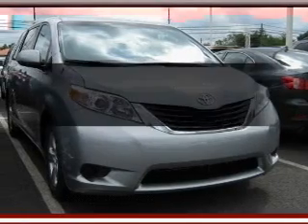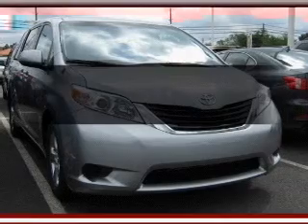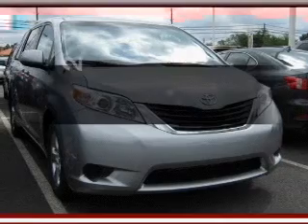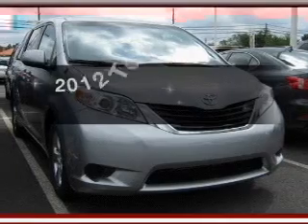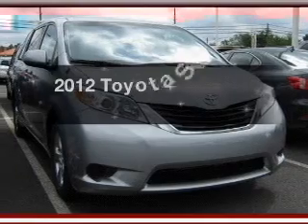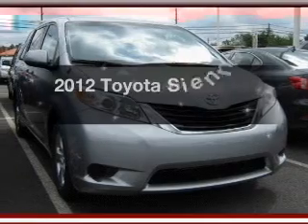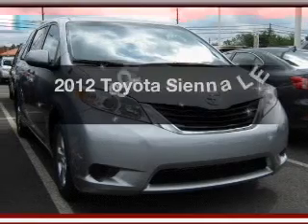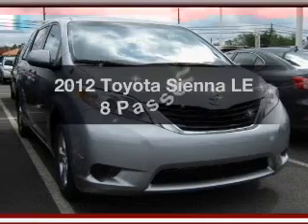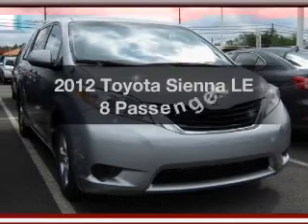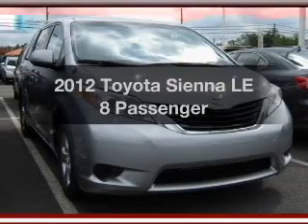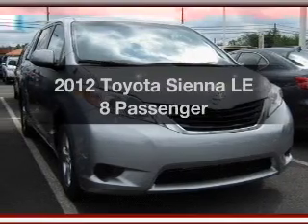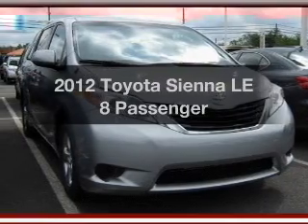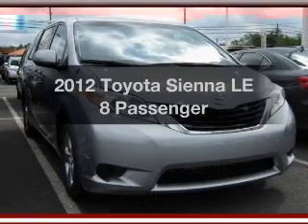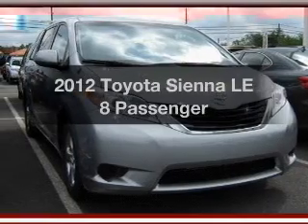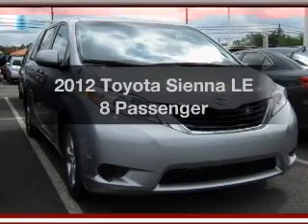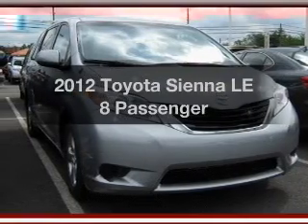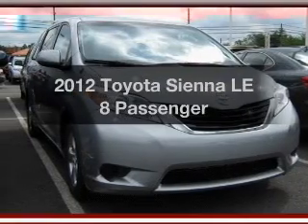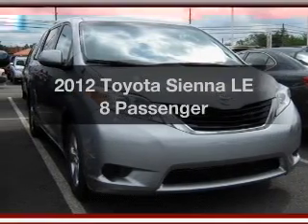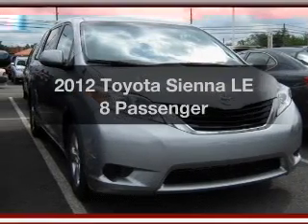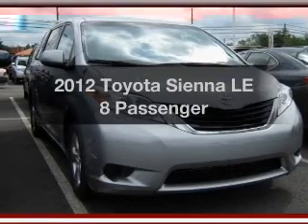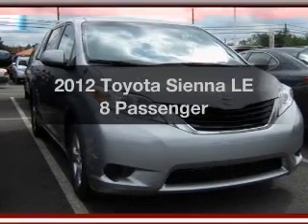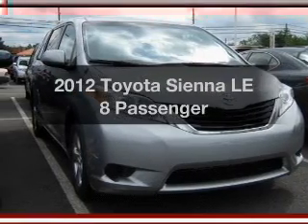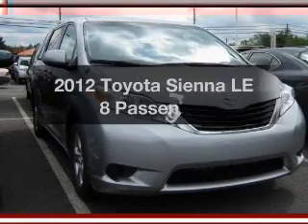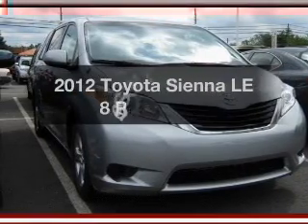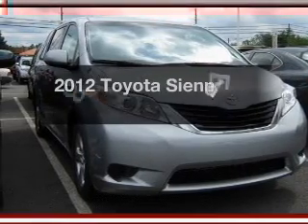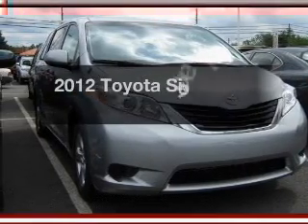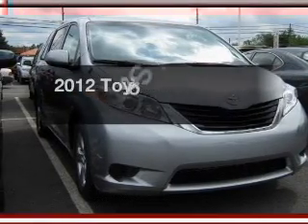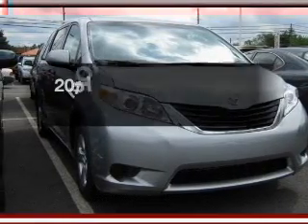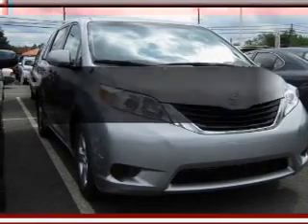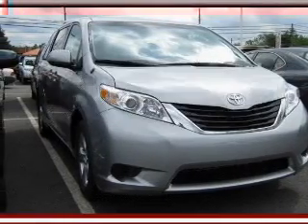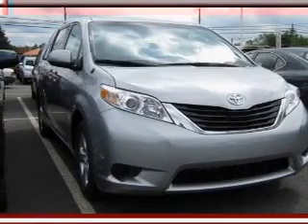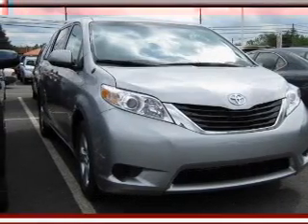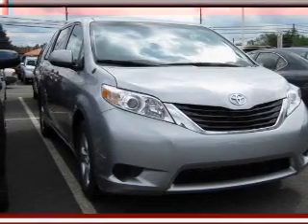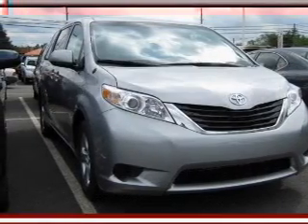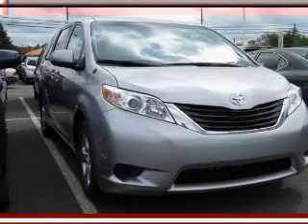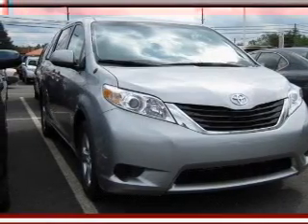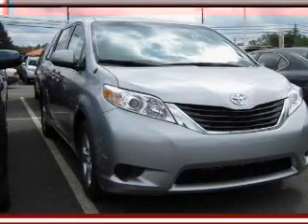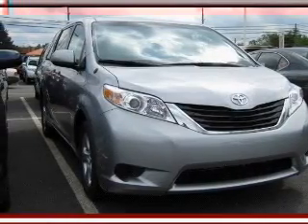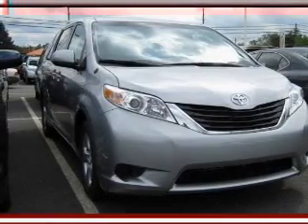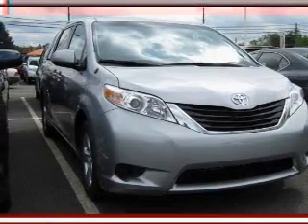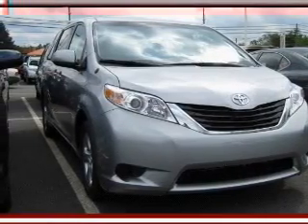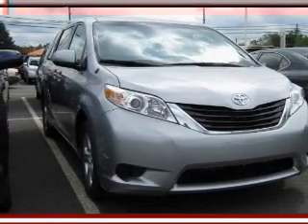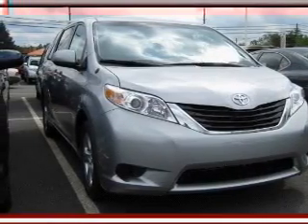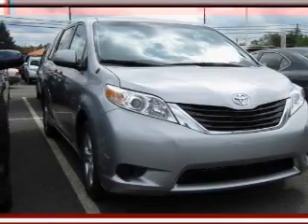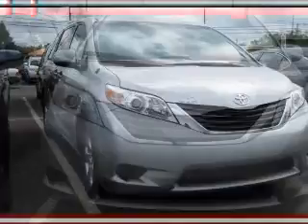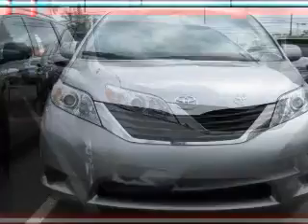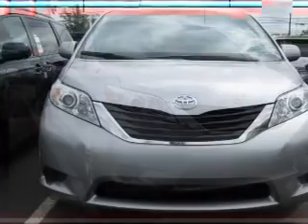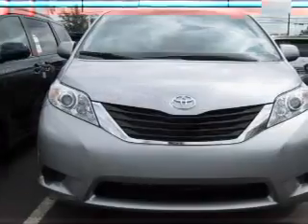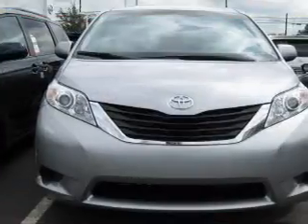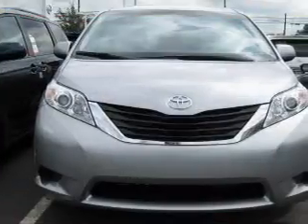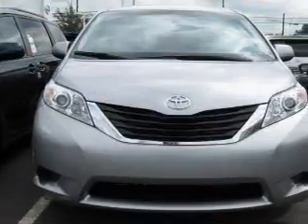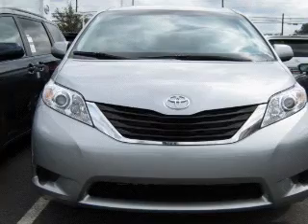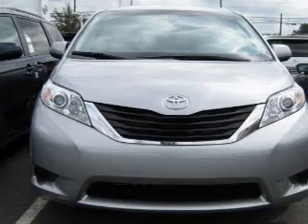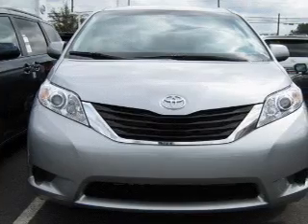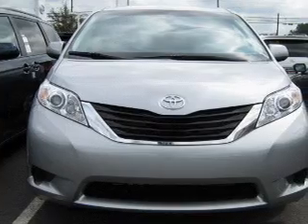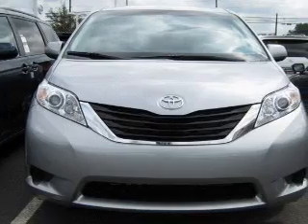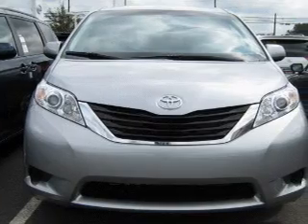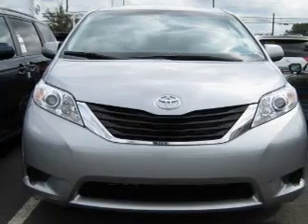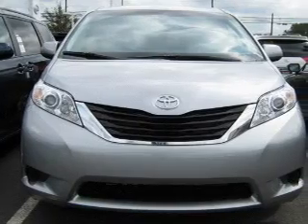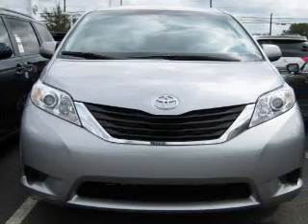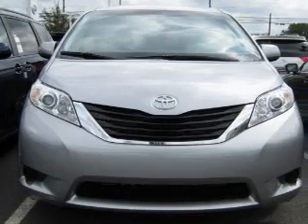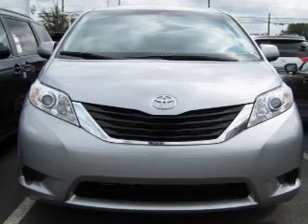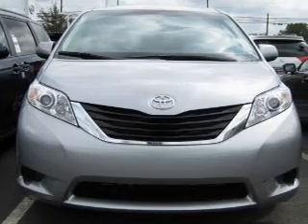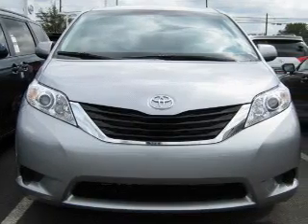Get noticed in this 2012 Toyota Sienna. If you're looking for a first-rate auto, this one could be yours today.